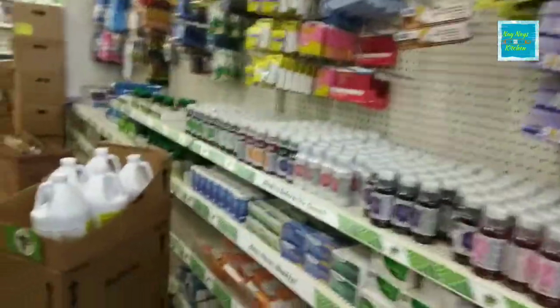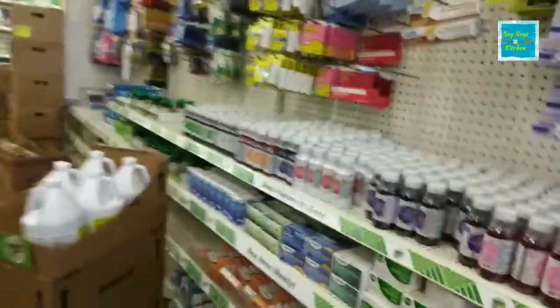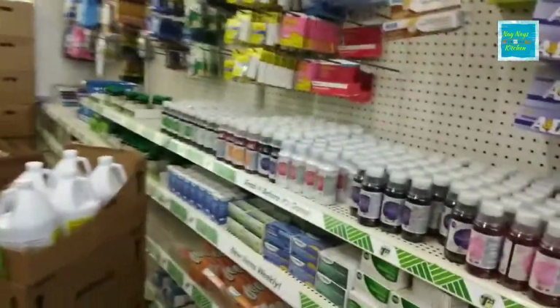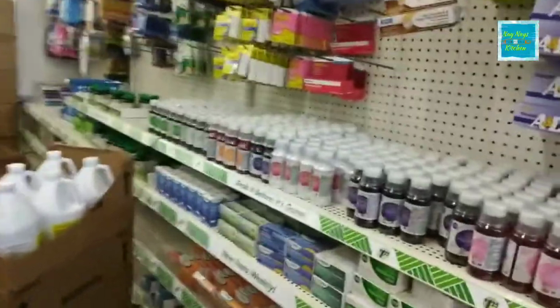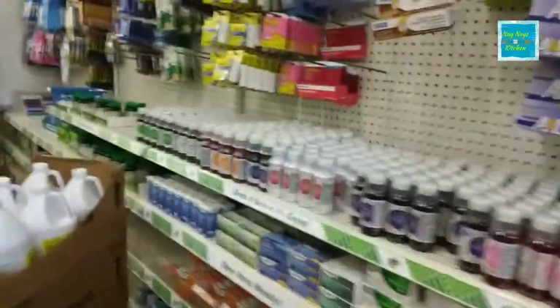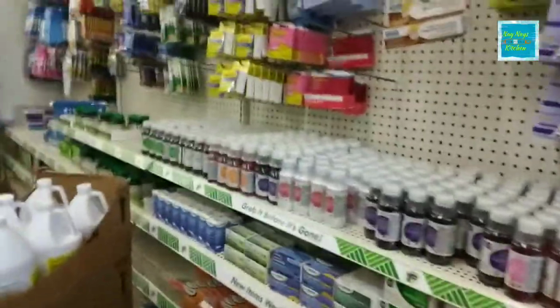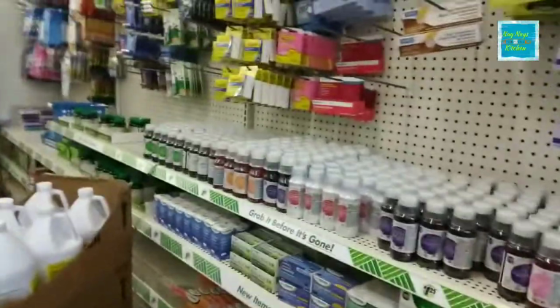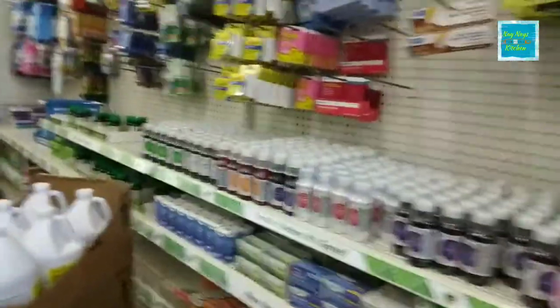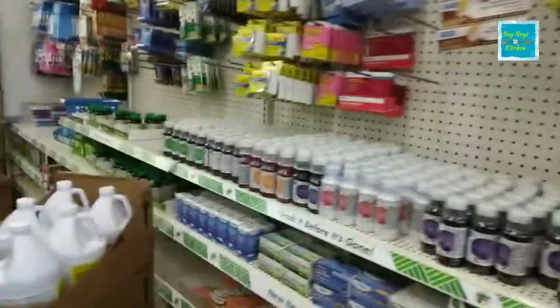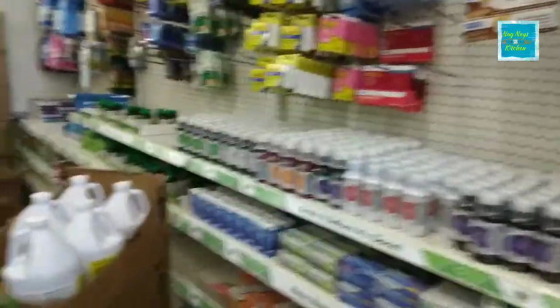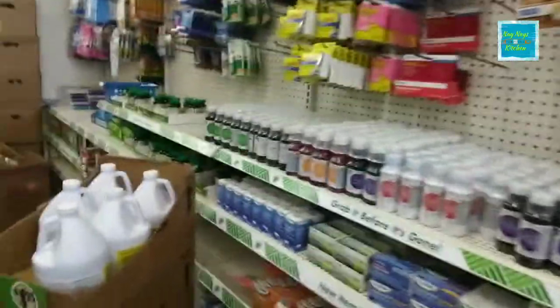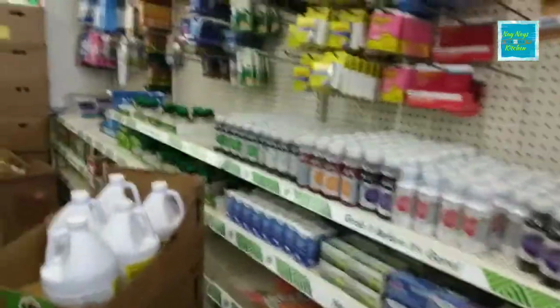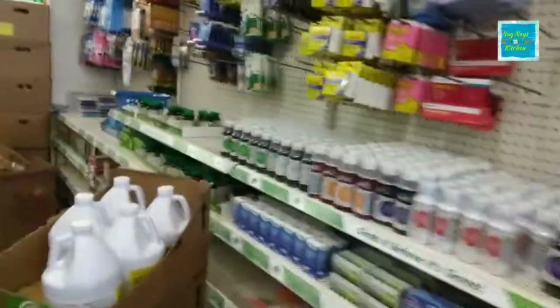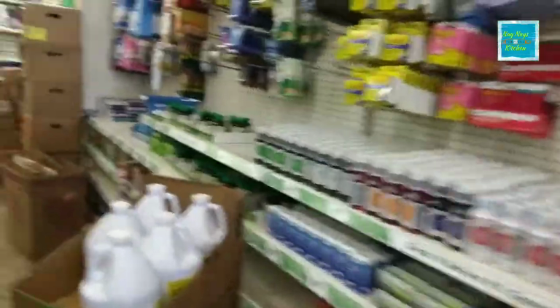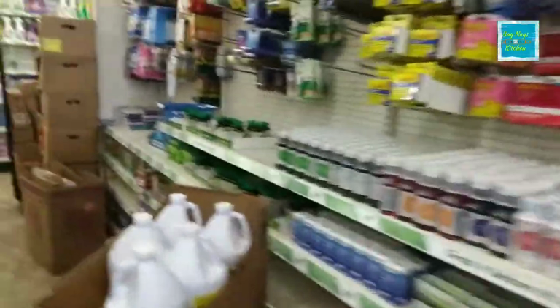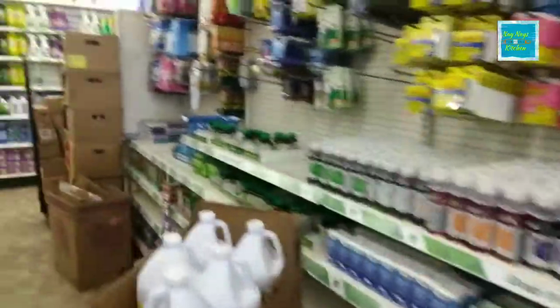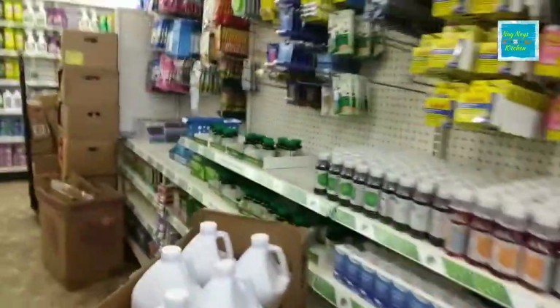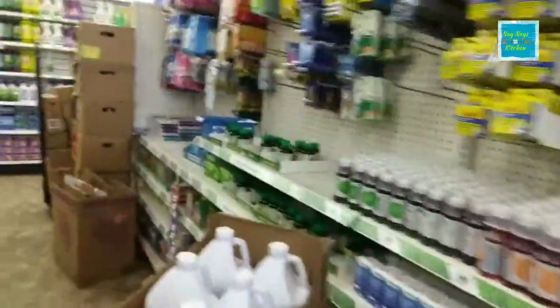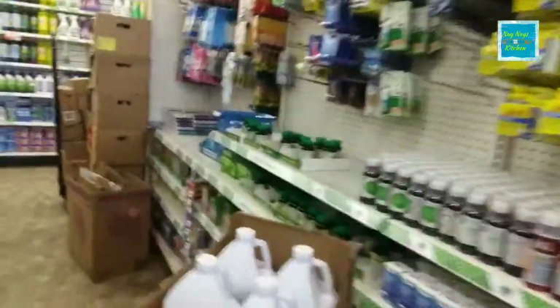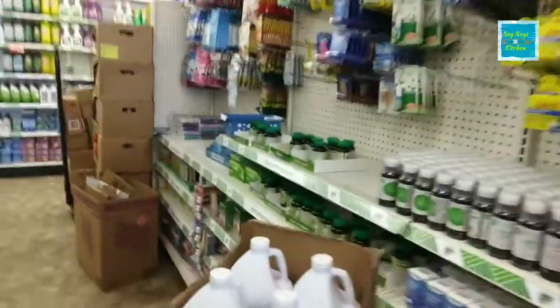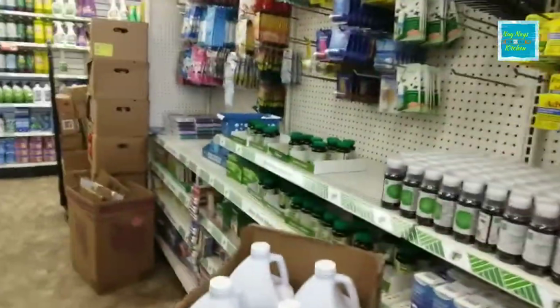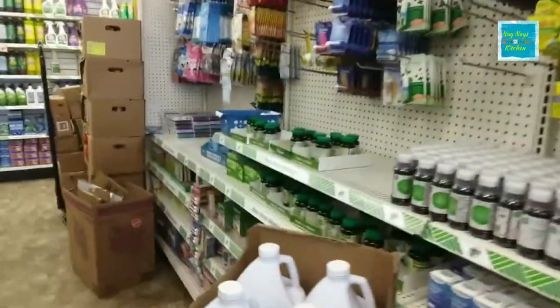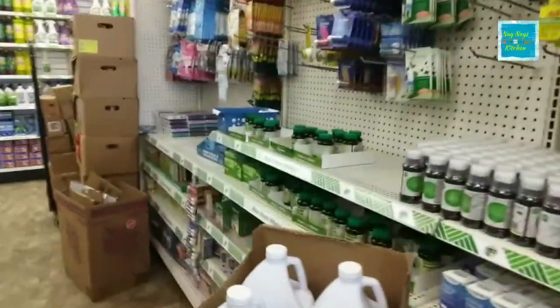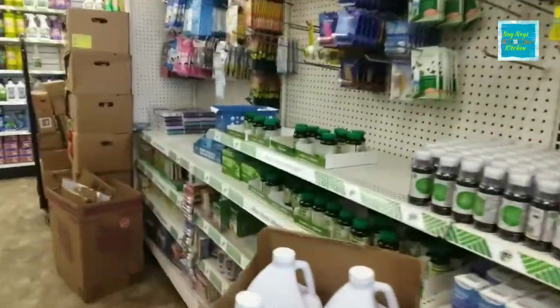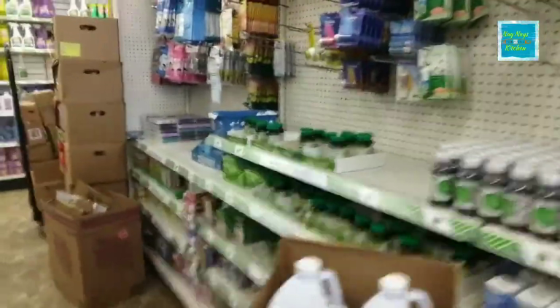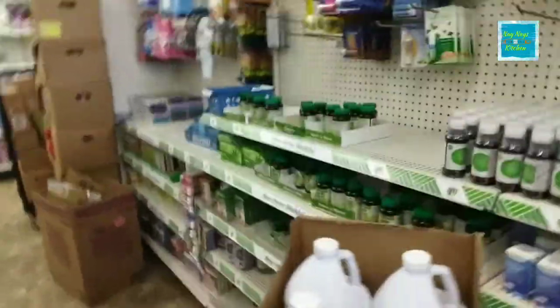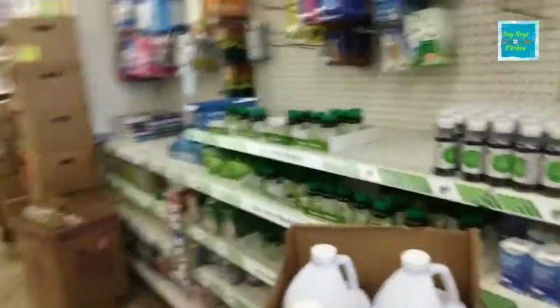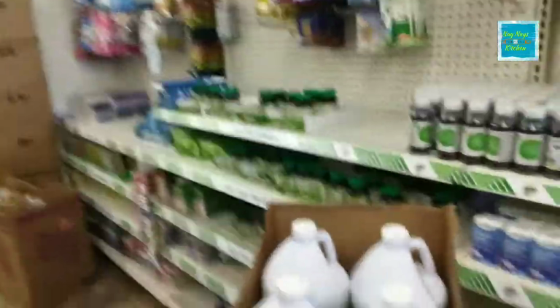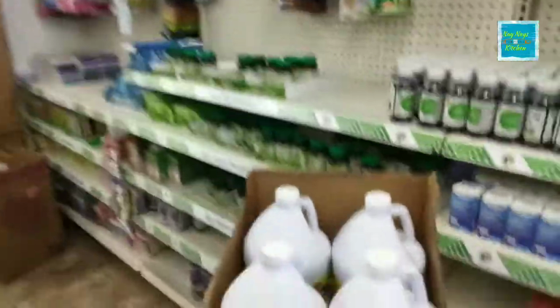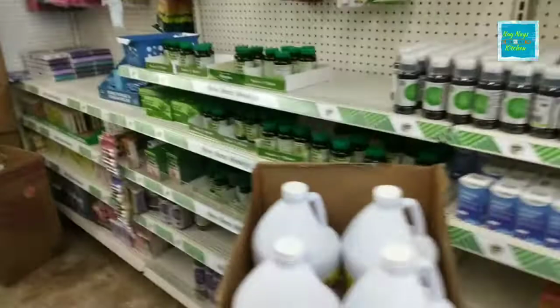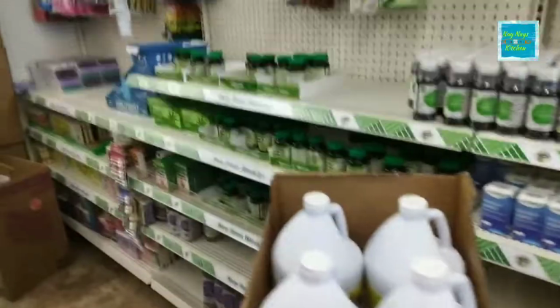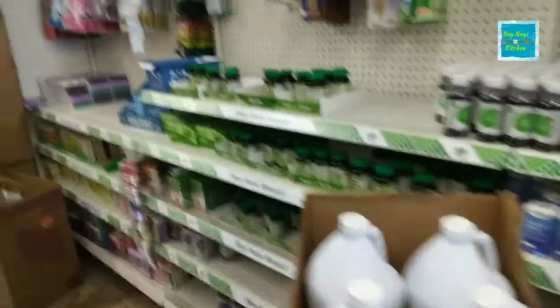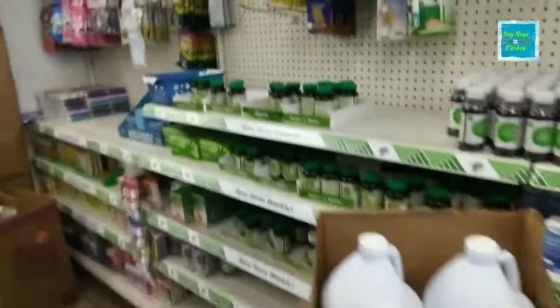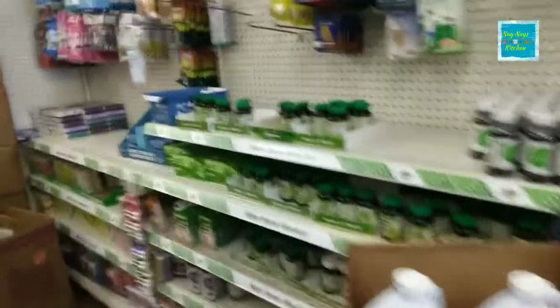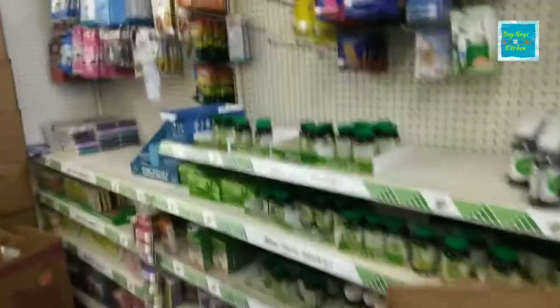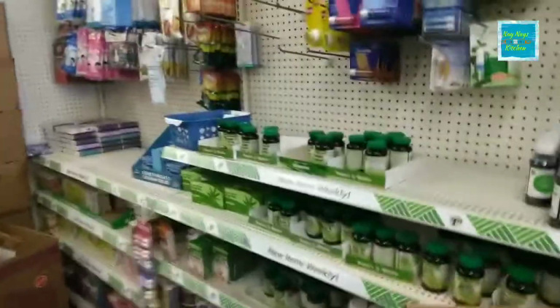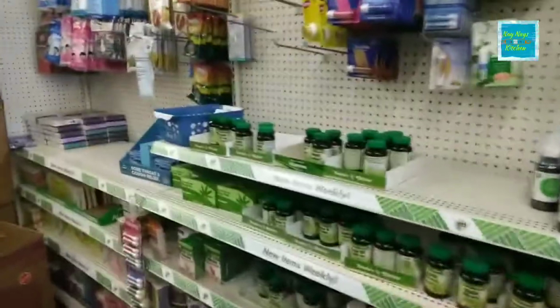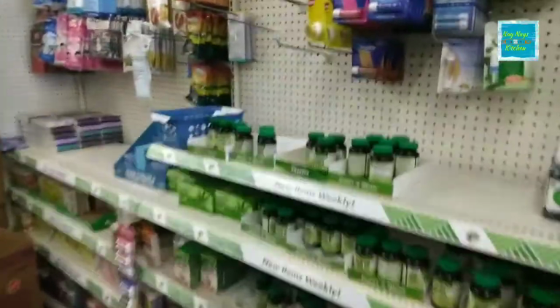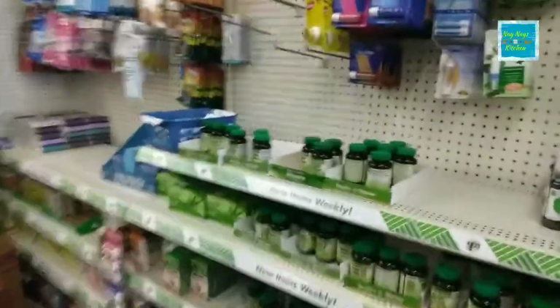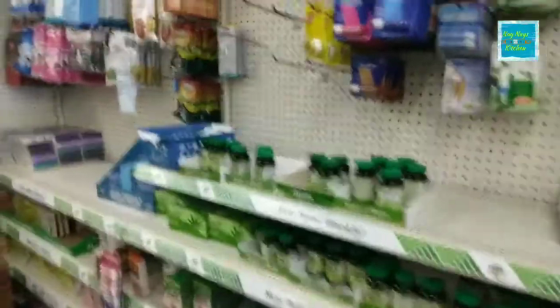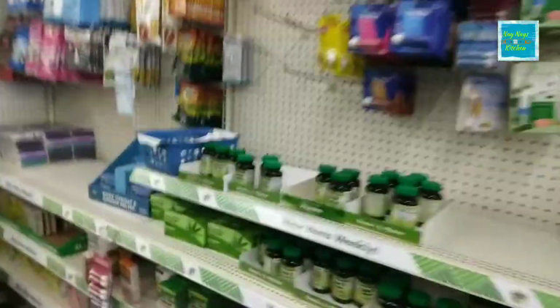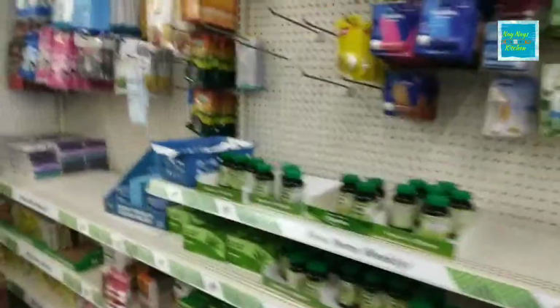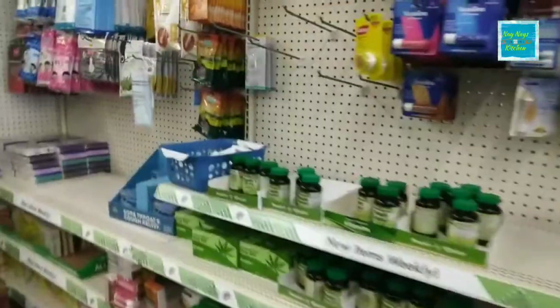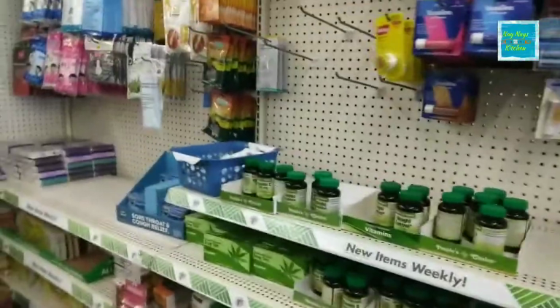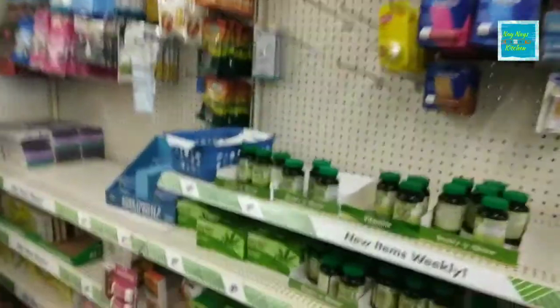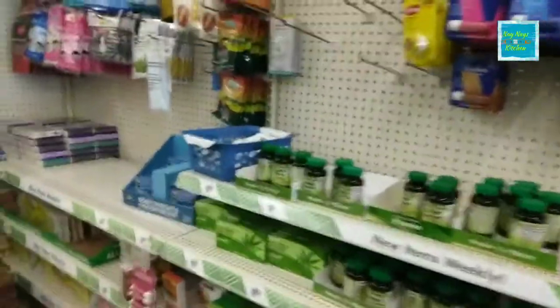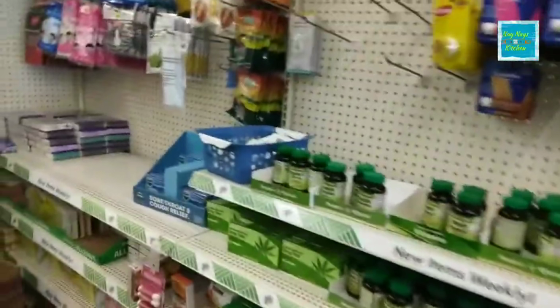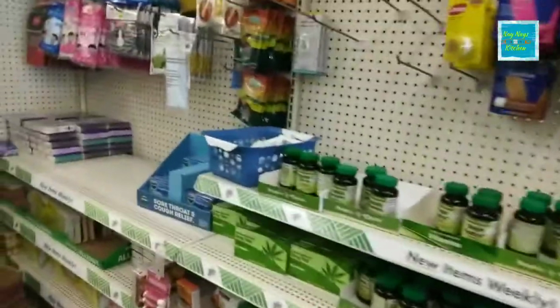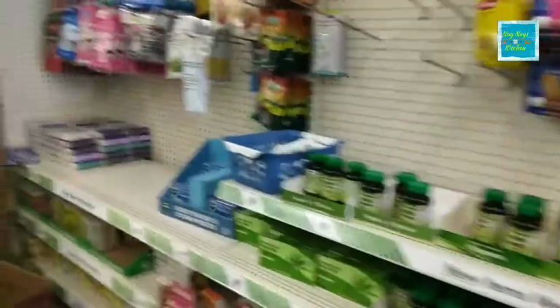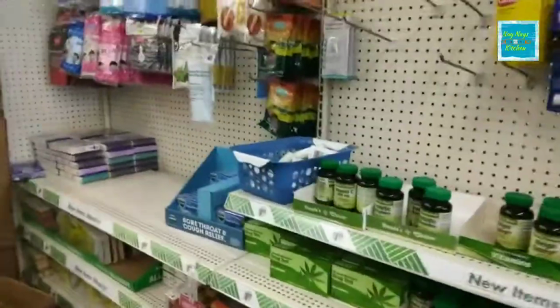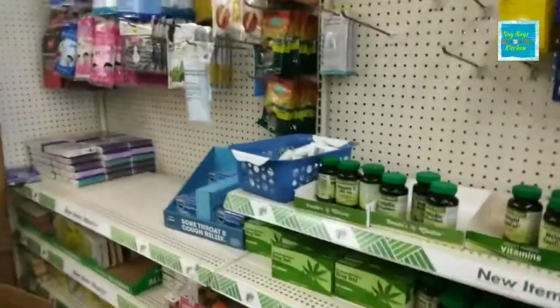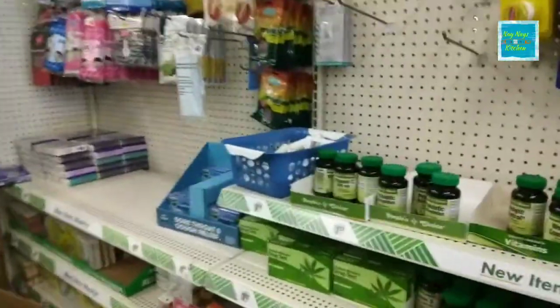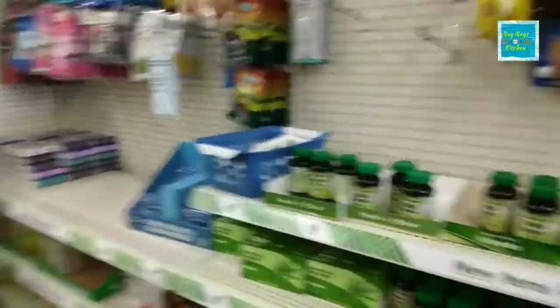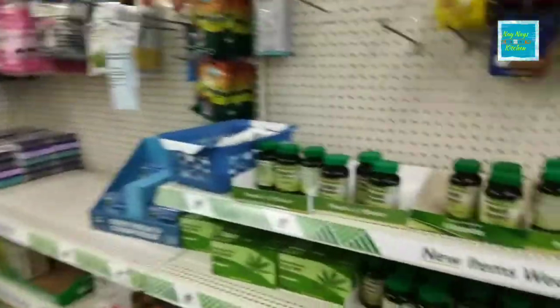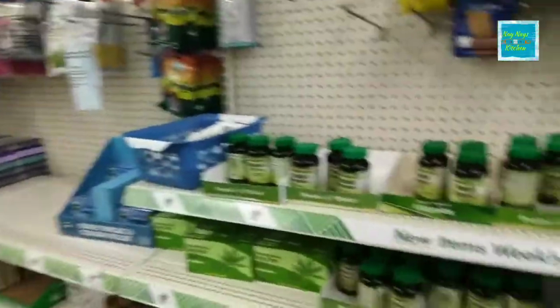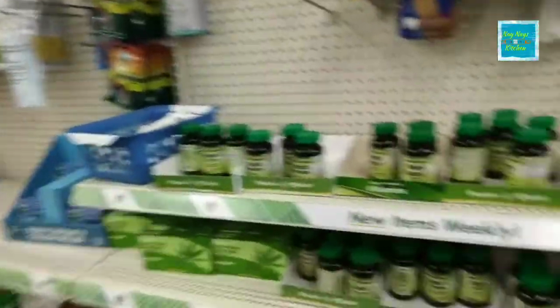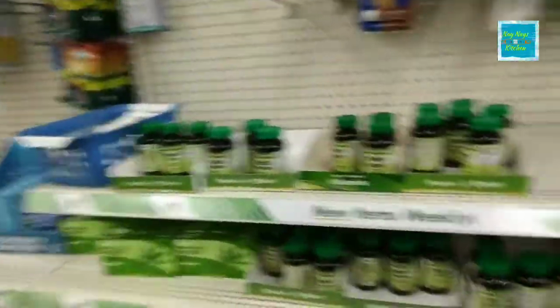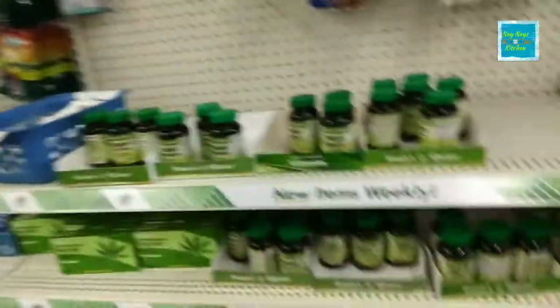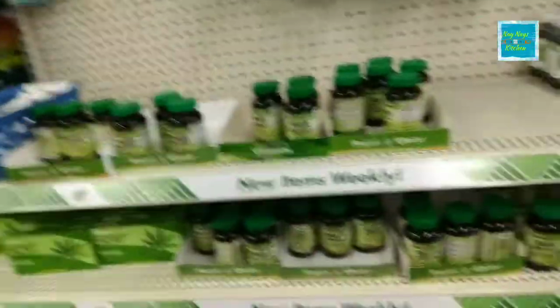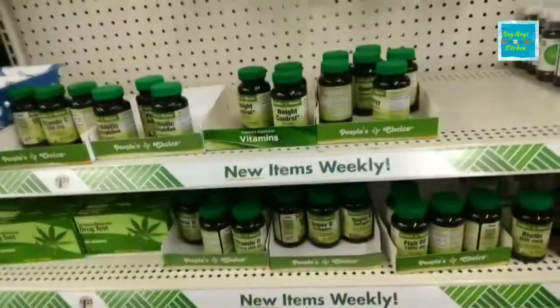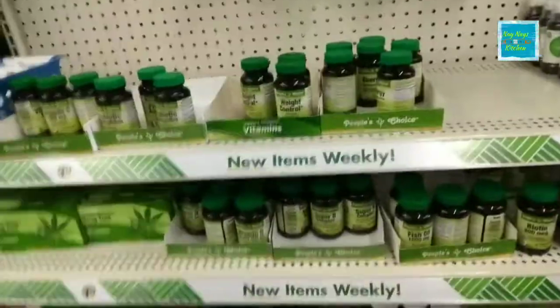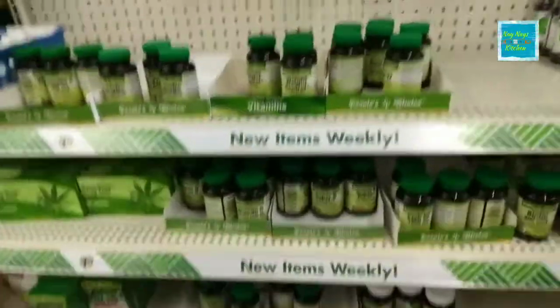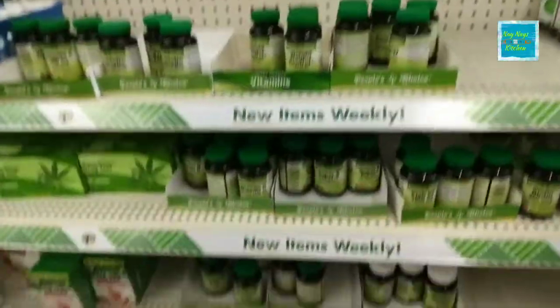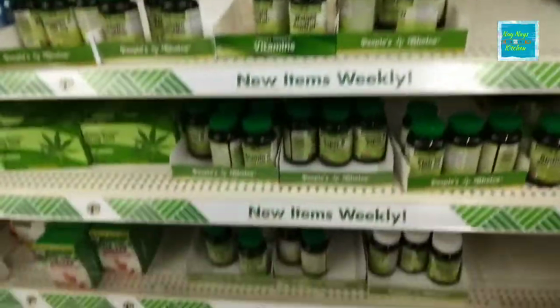And quite a few of the OTC medicines. Some bleach there, and they have vitamins.